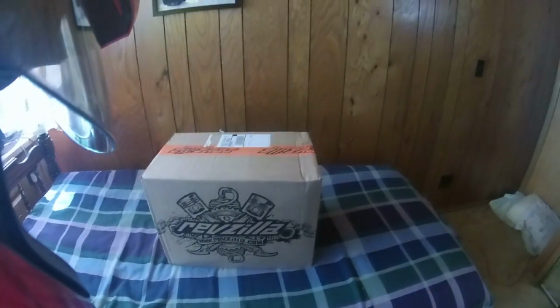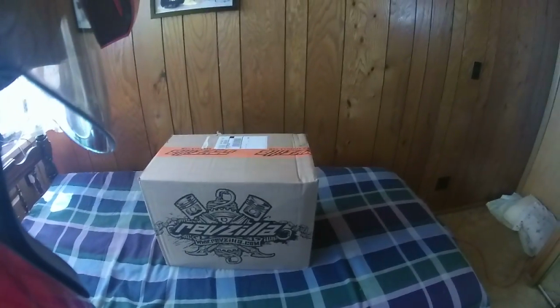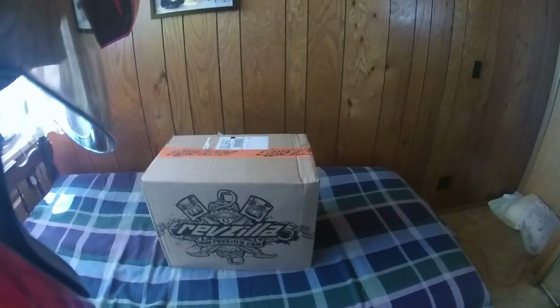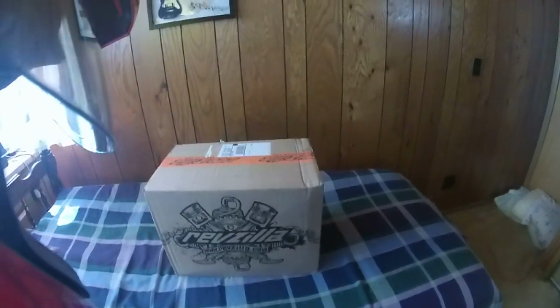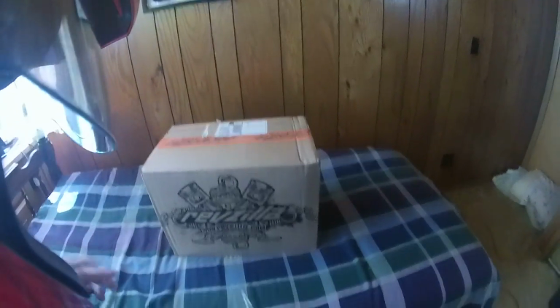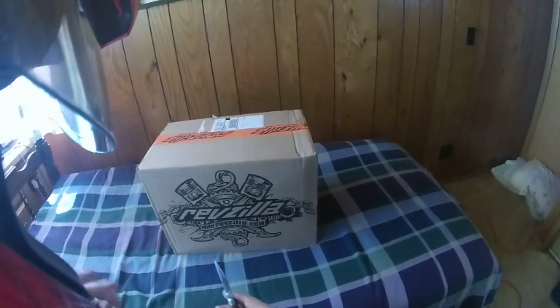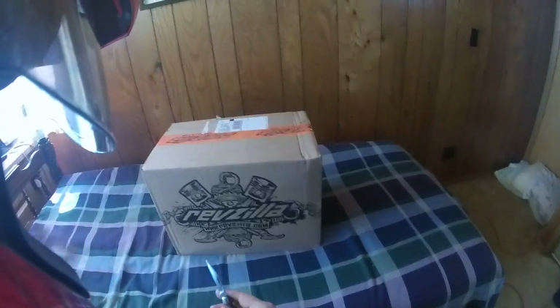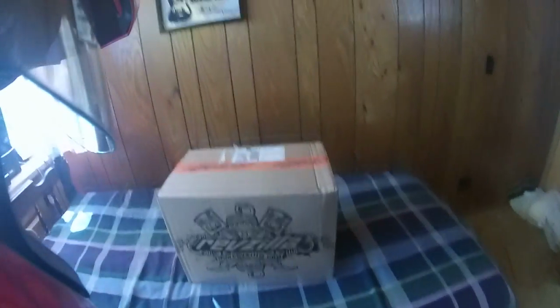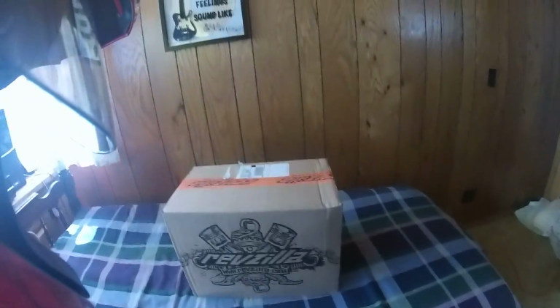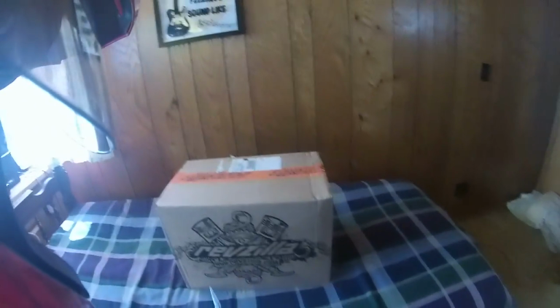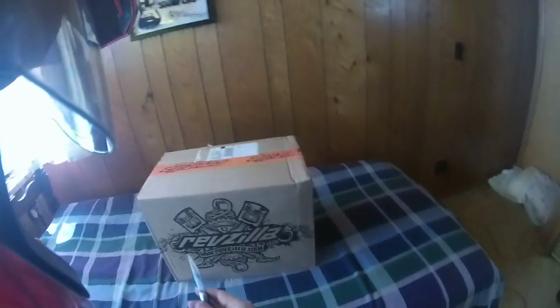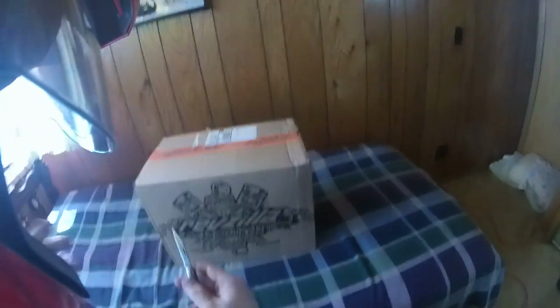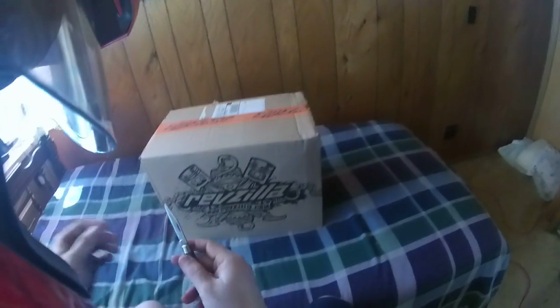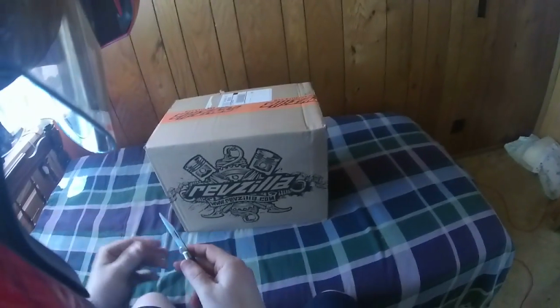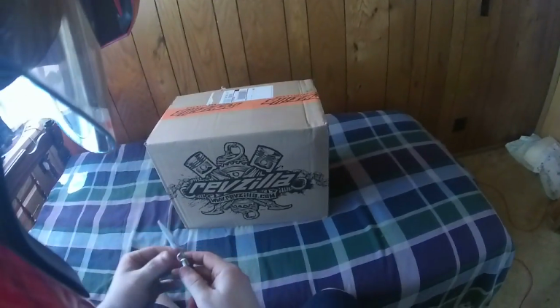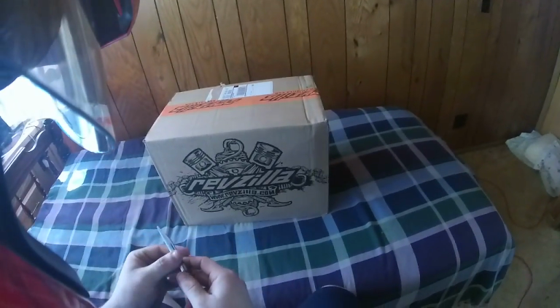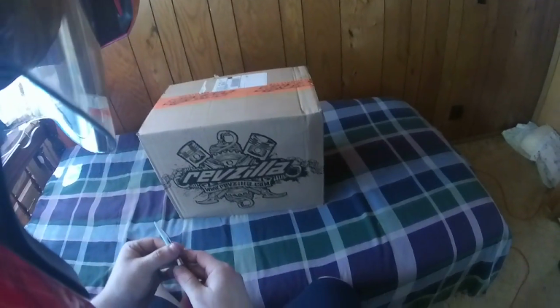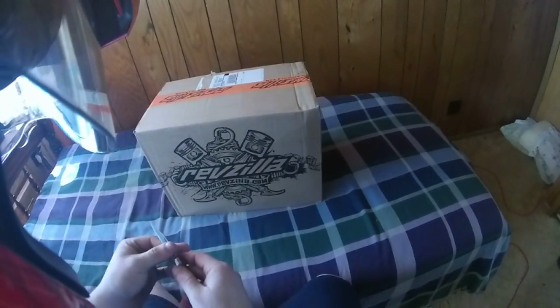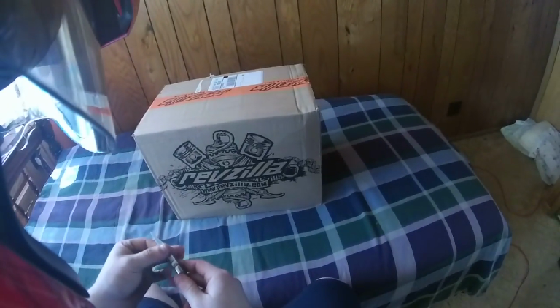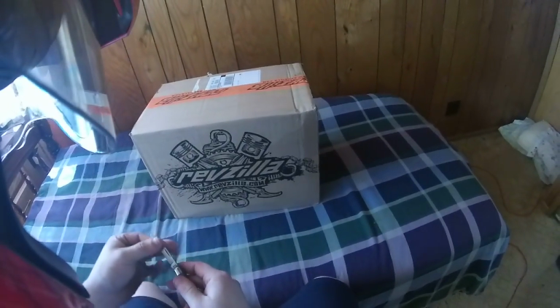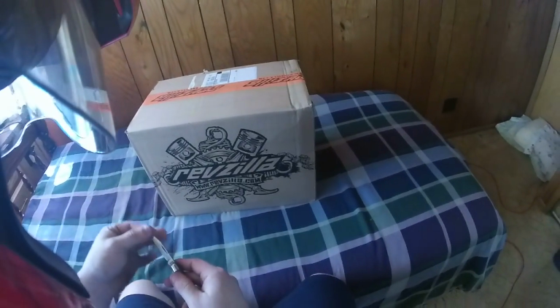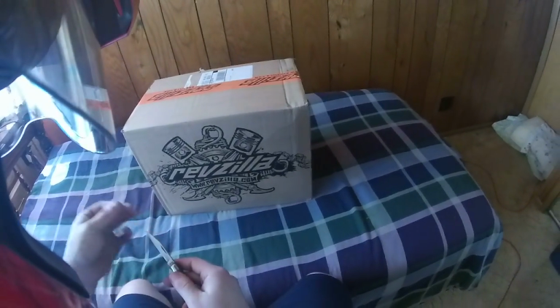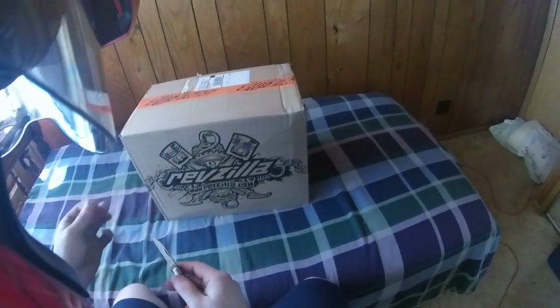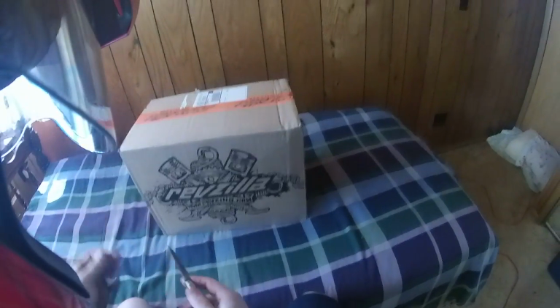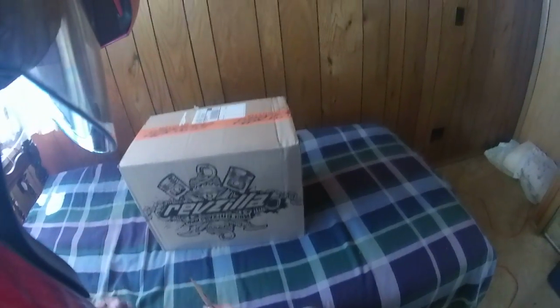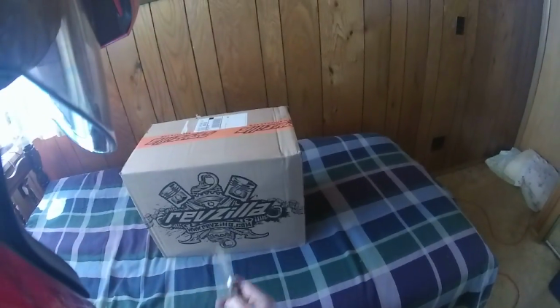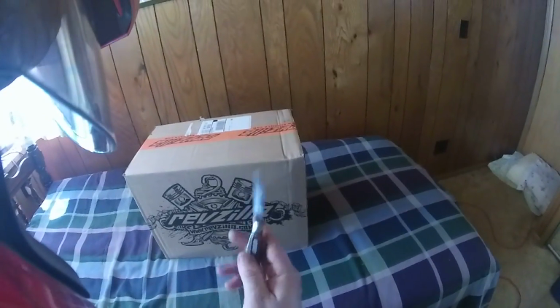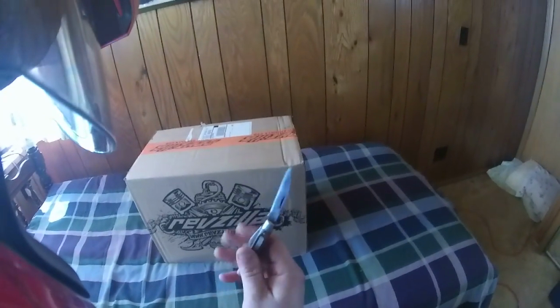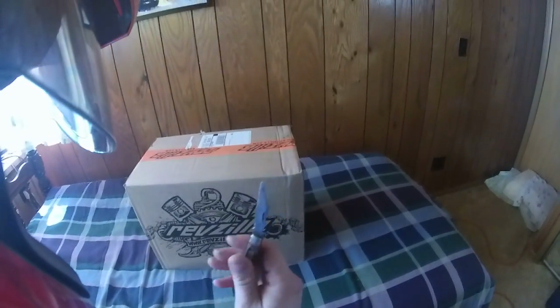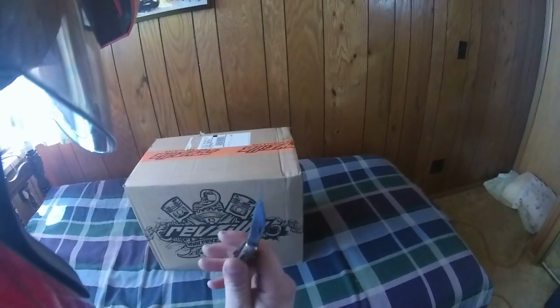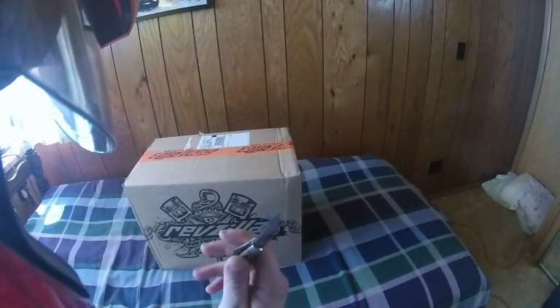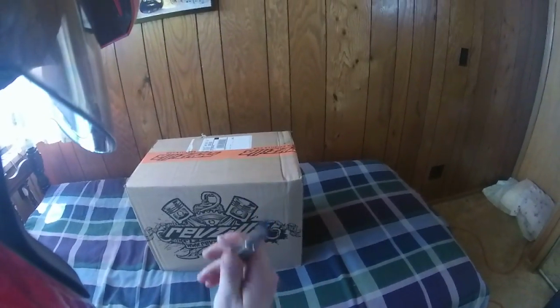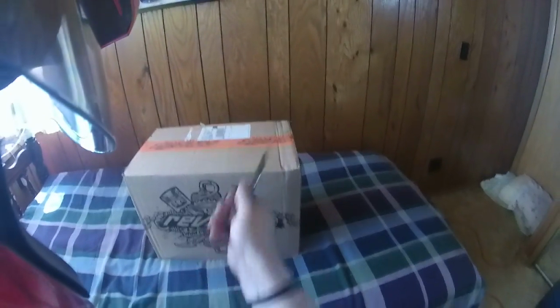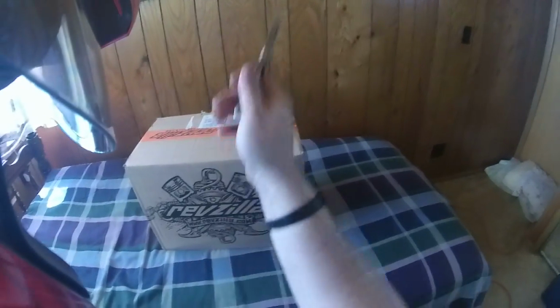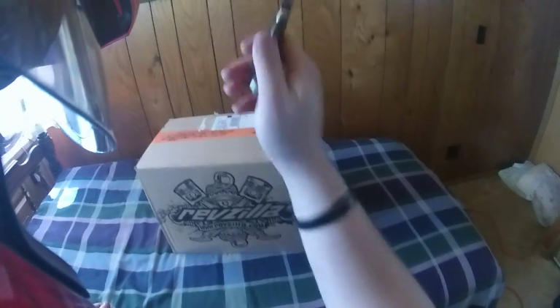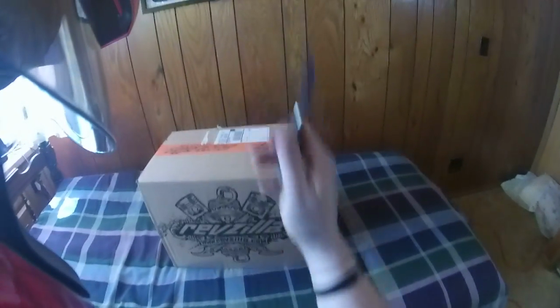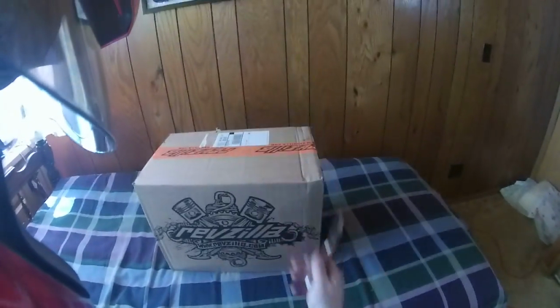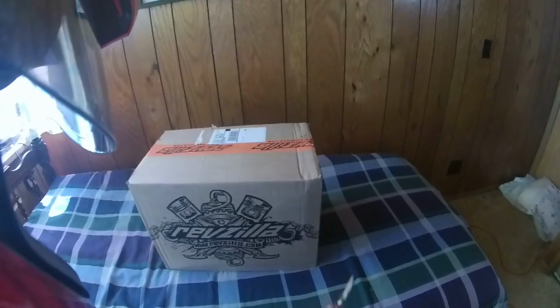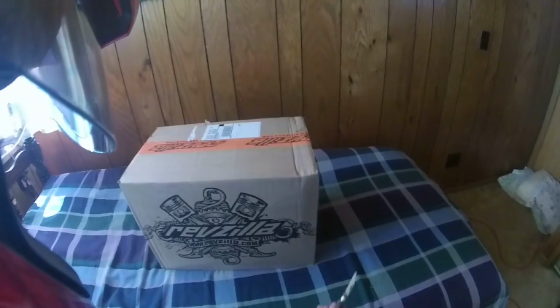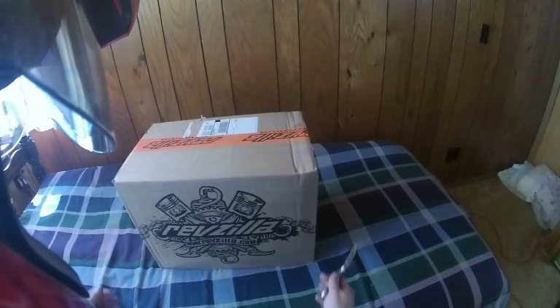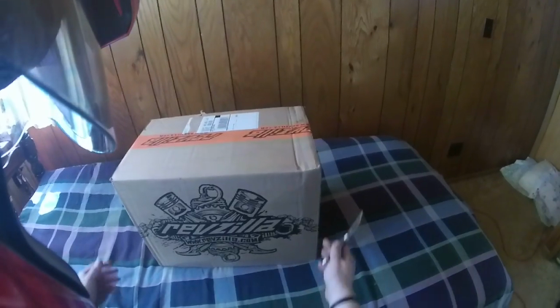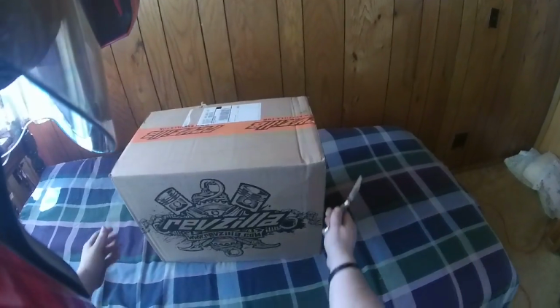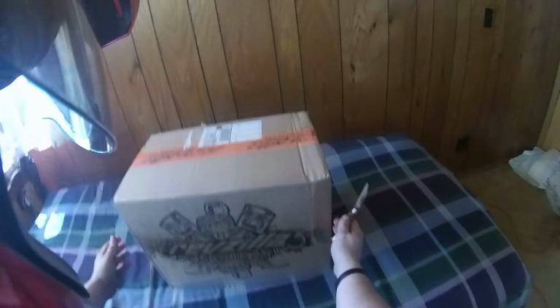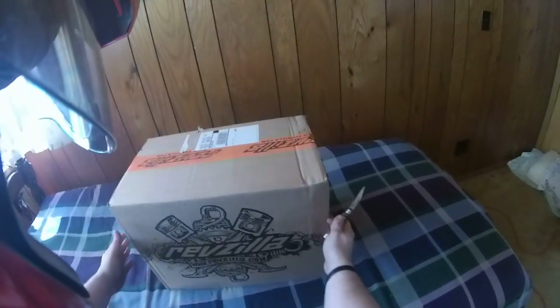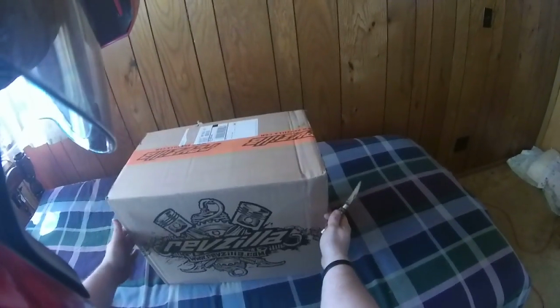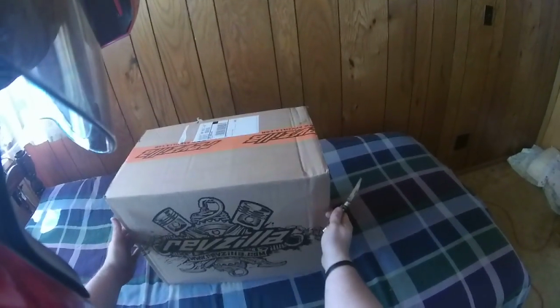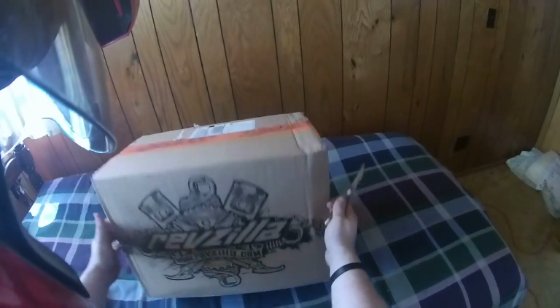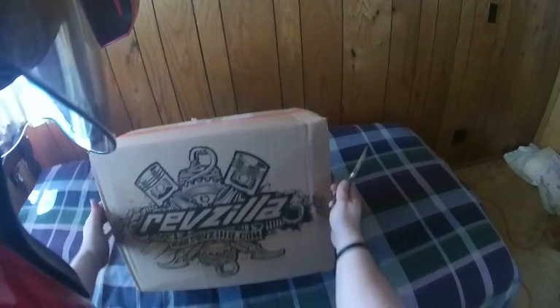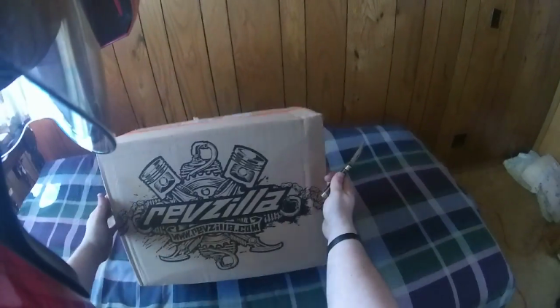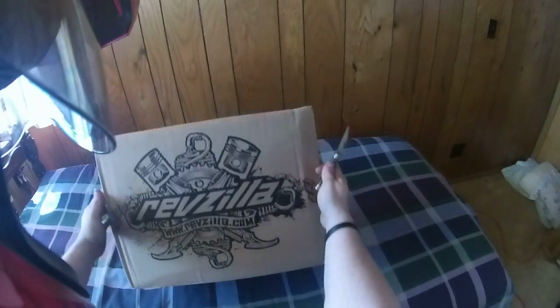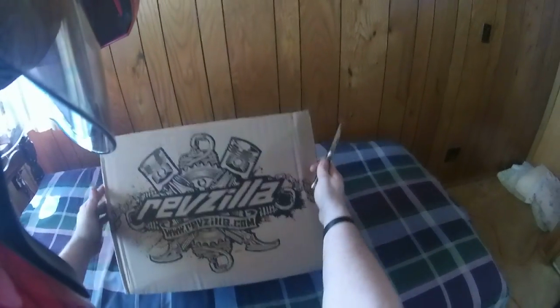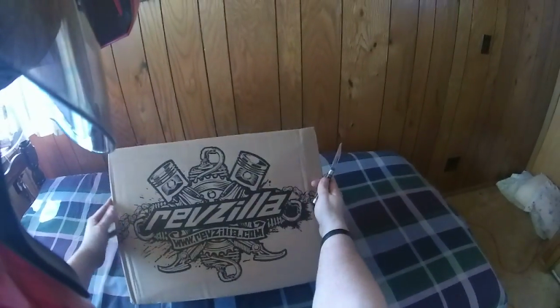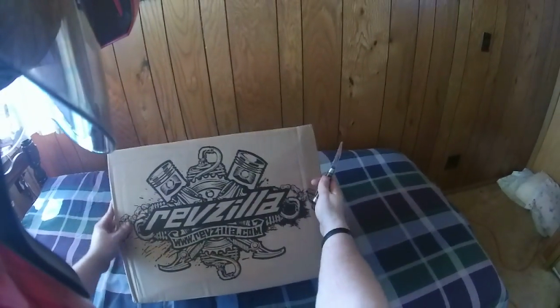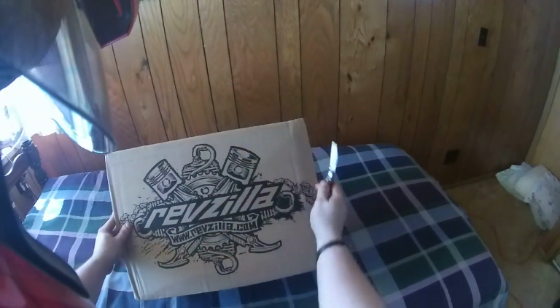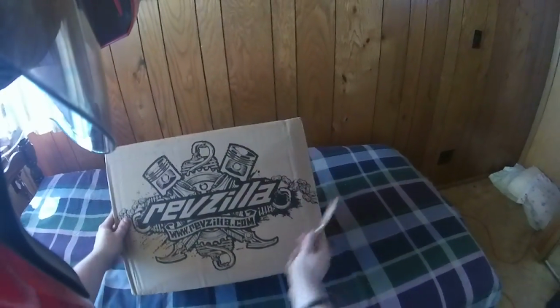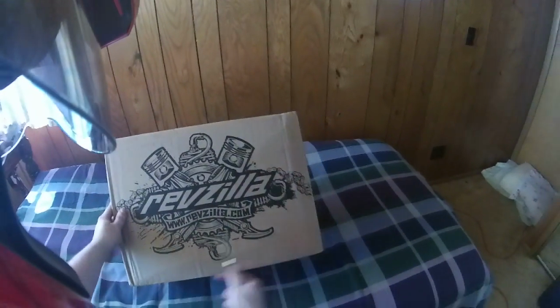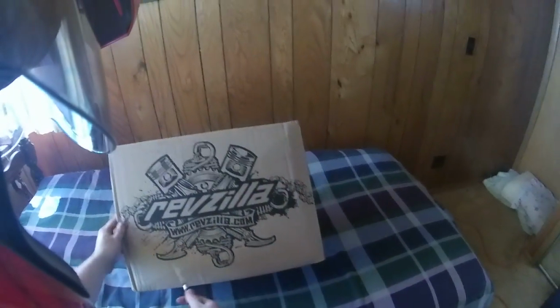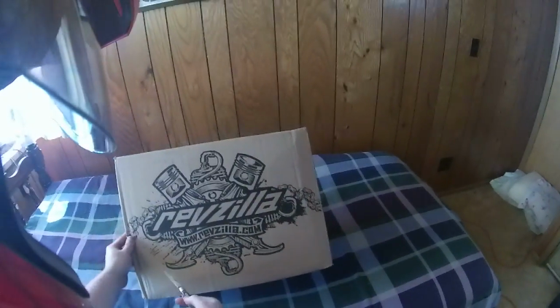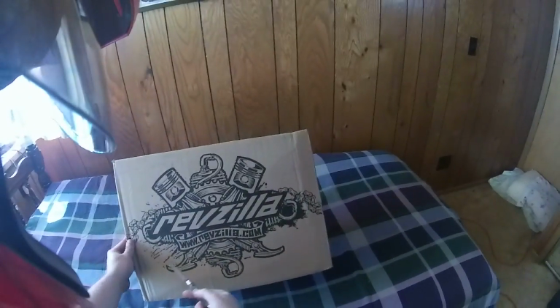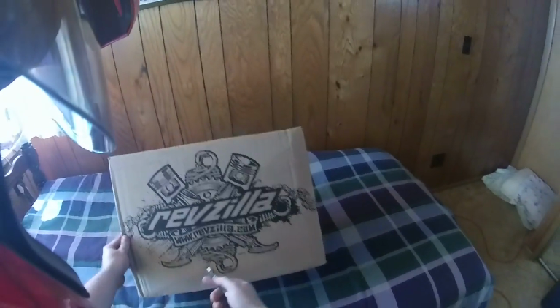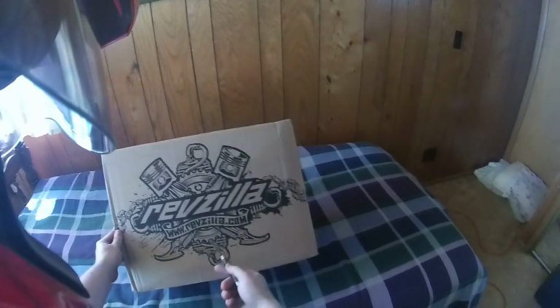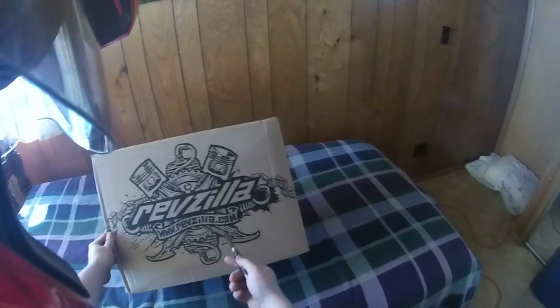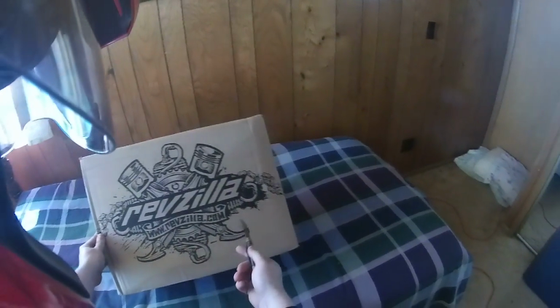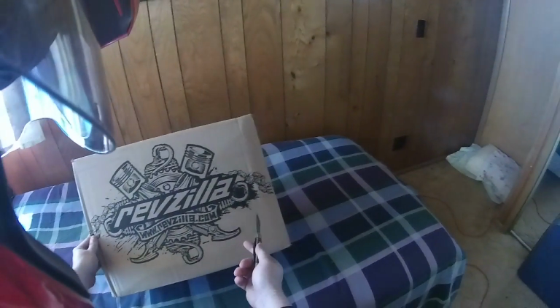Hey guys, what's up? Danger Dan here. I got a package — can you guess who it's from?